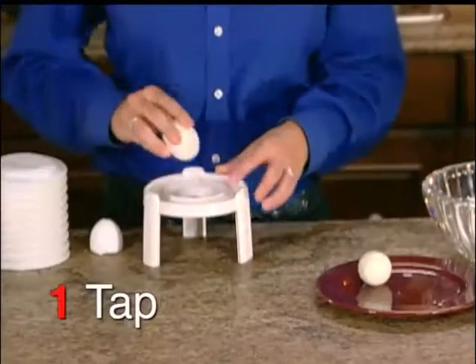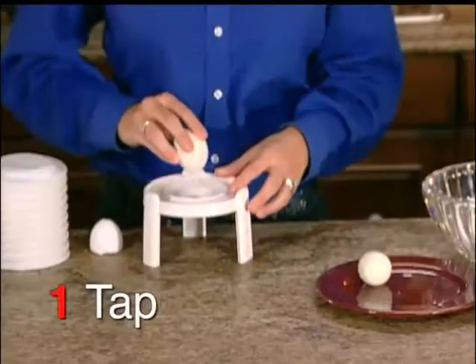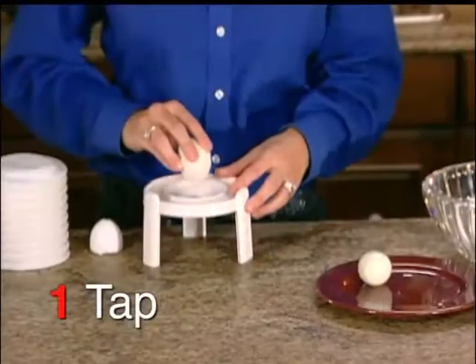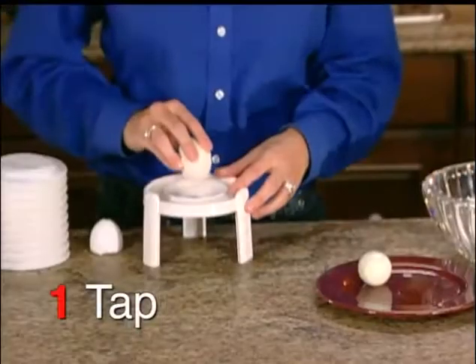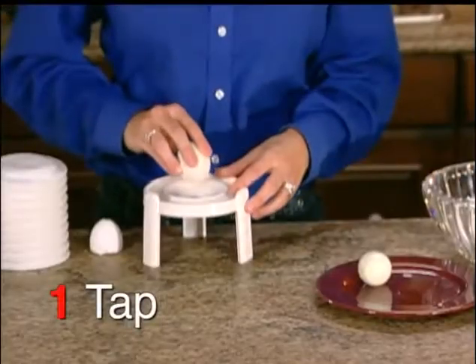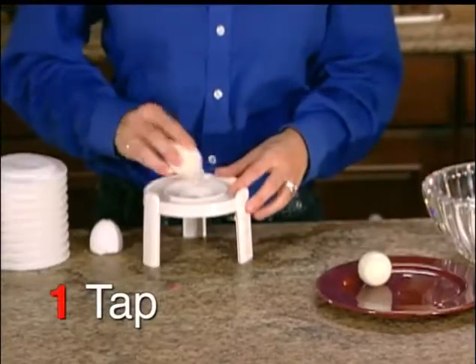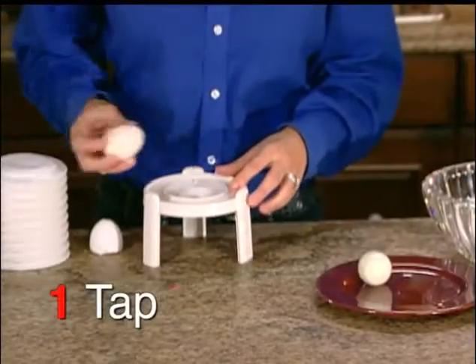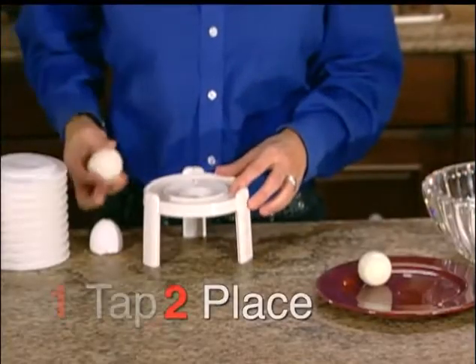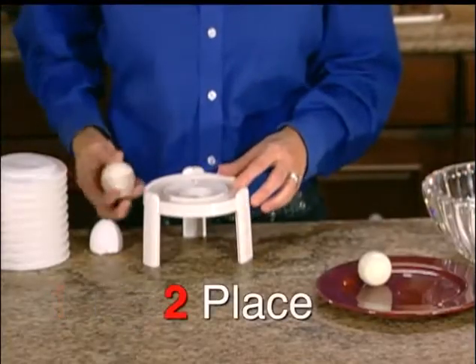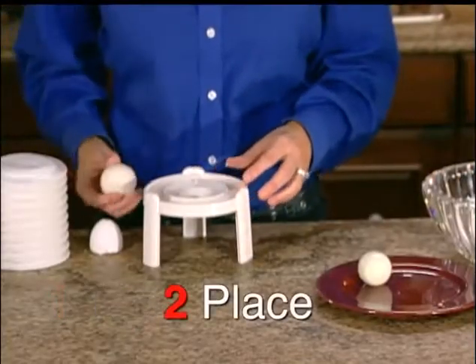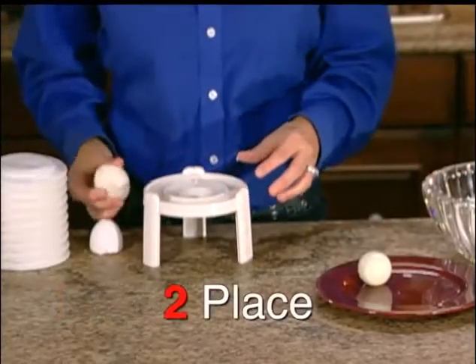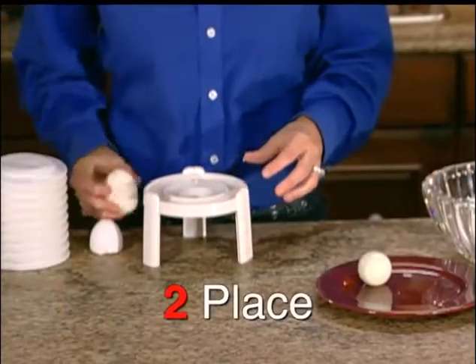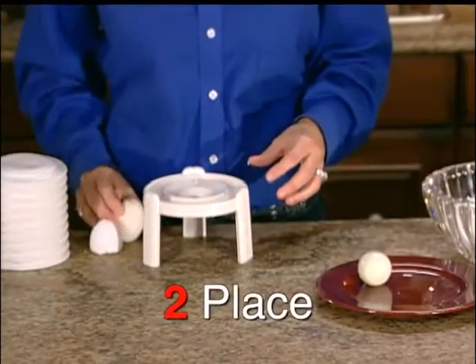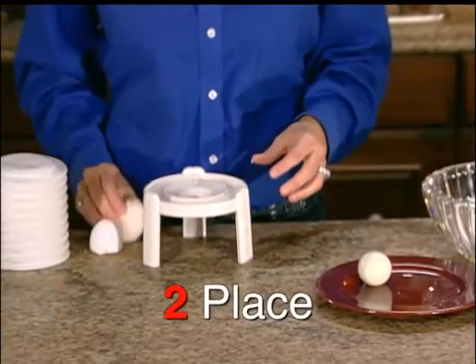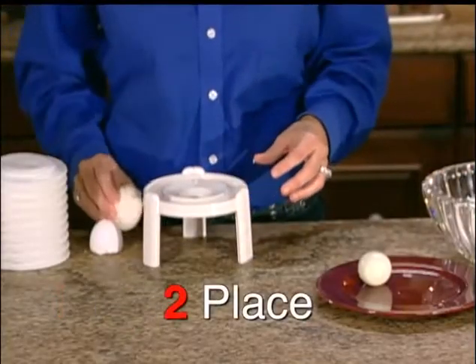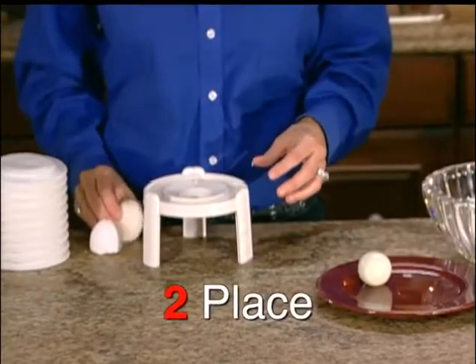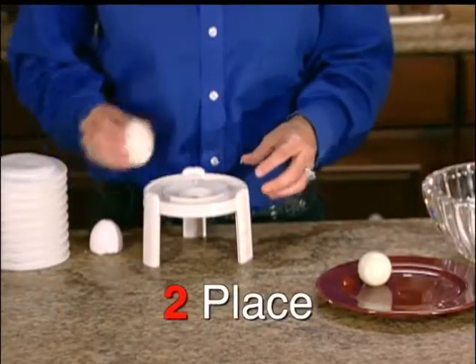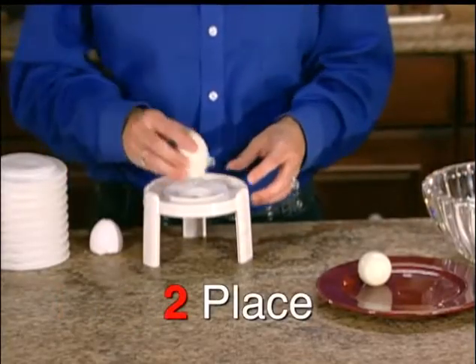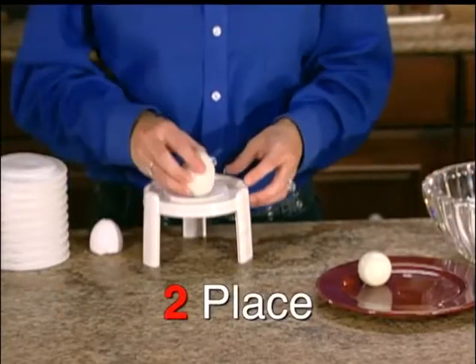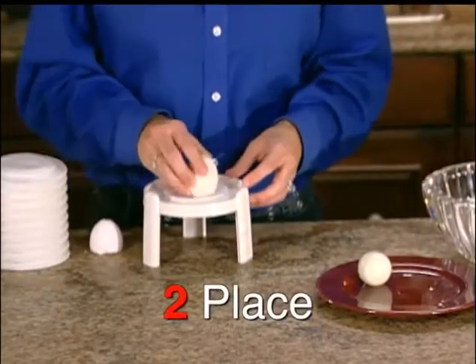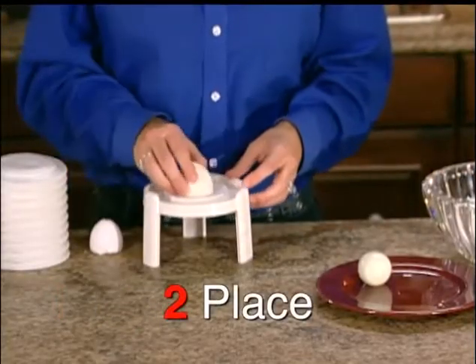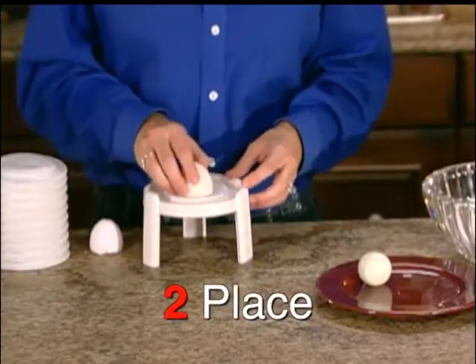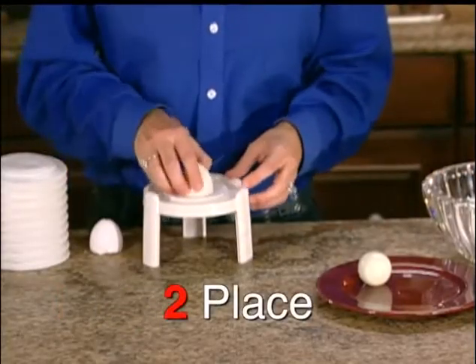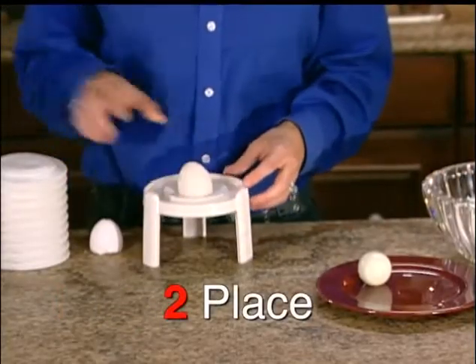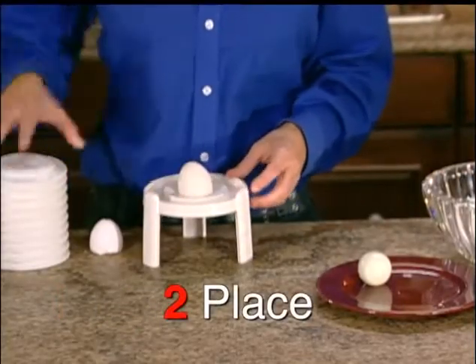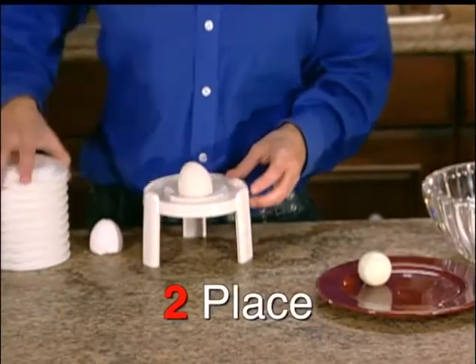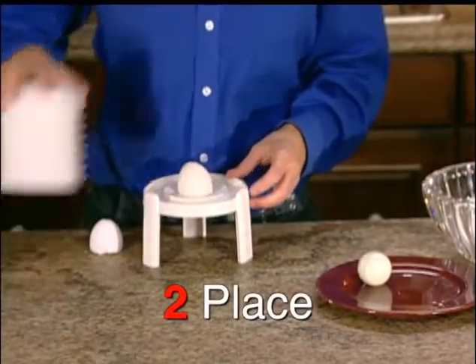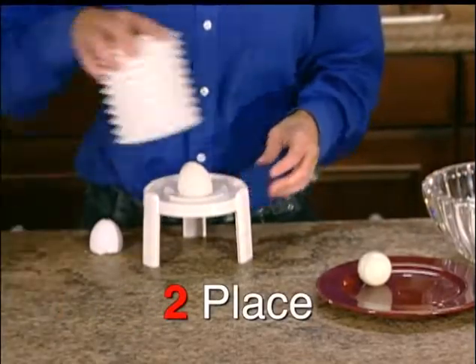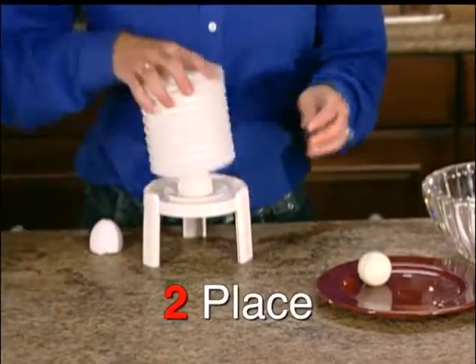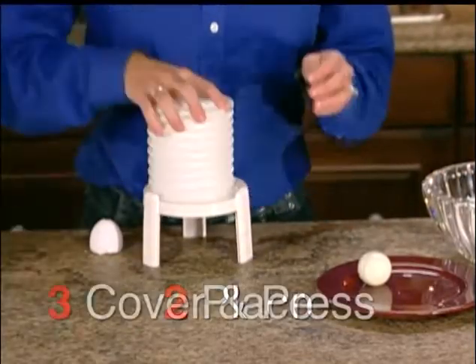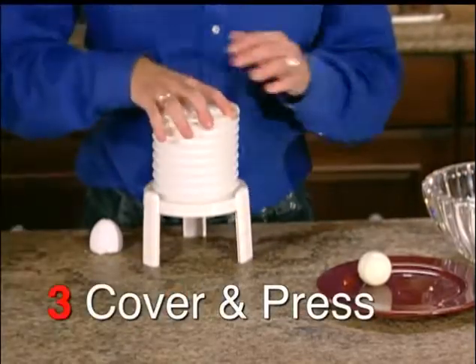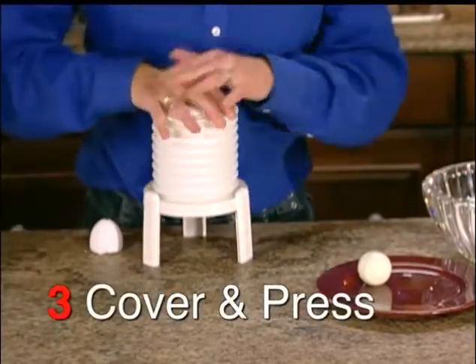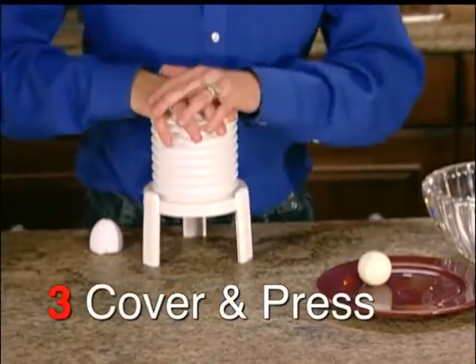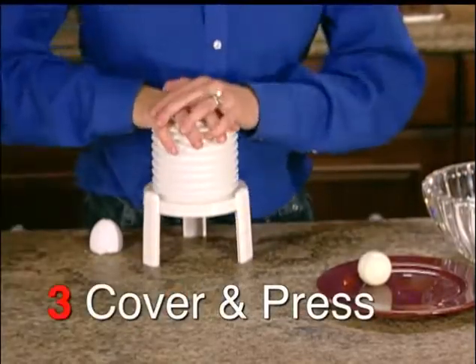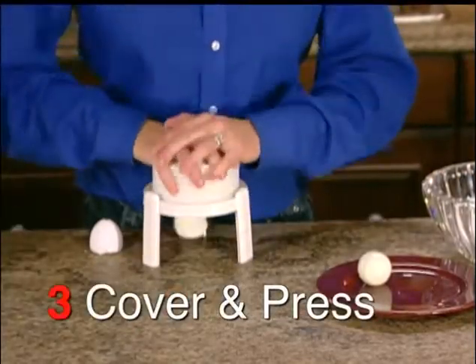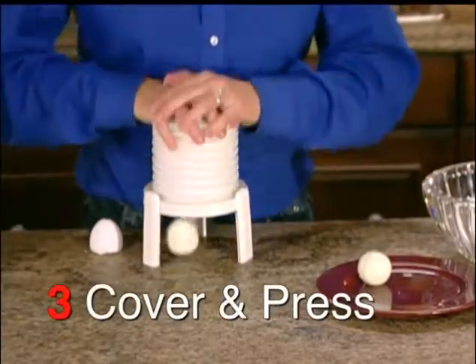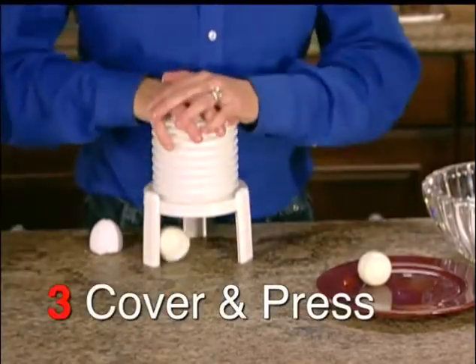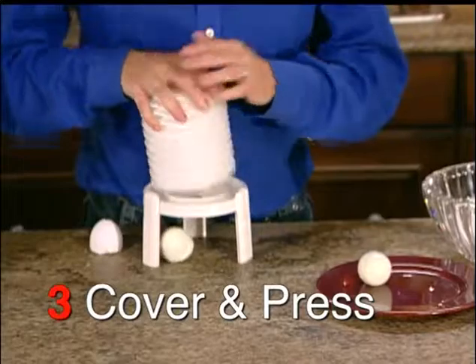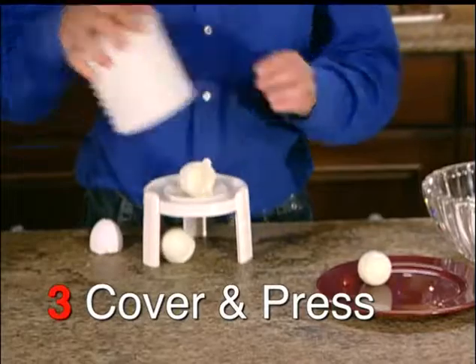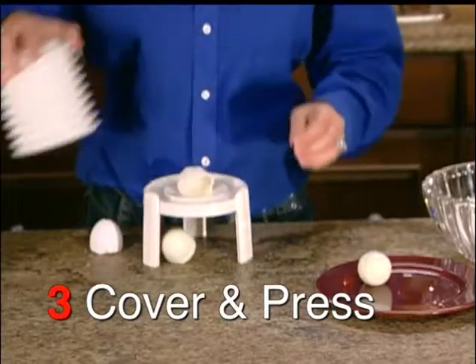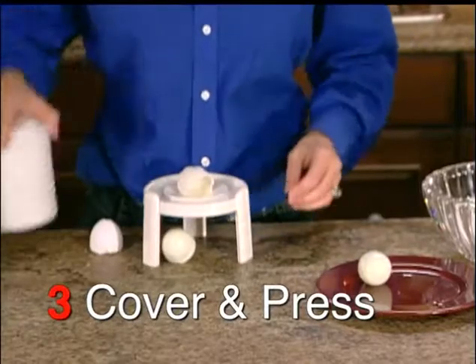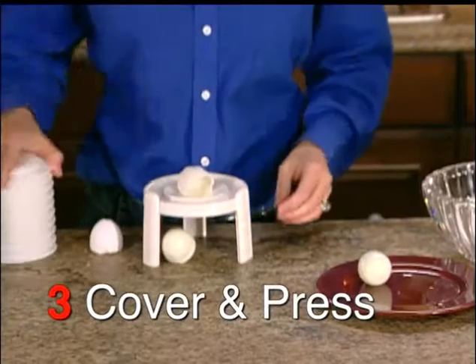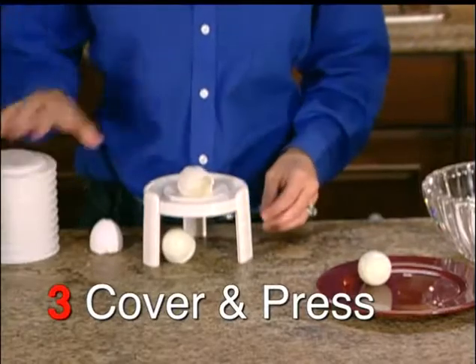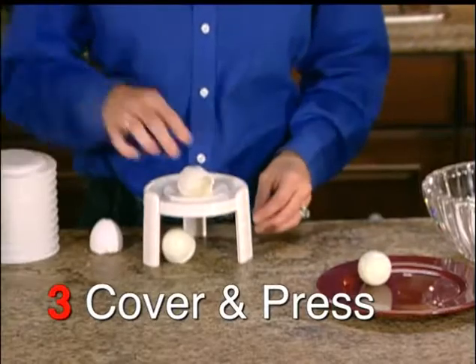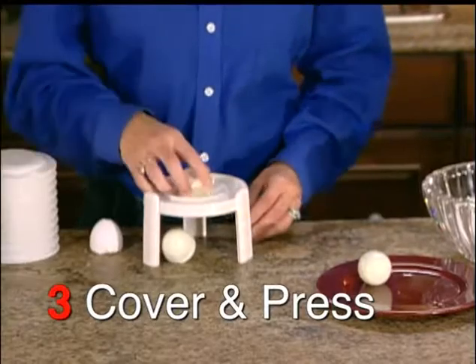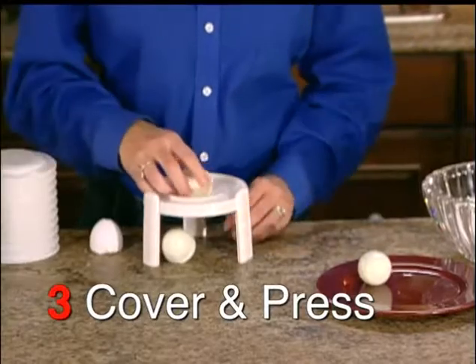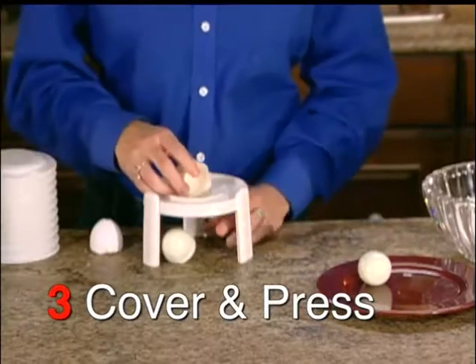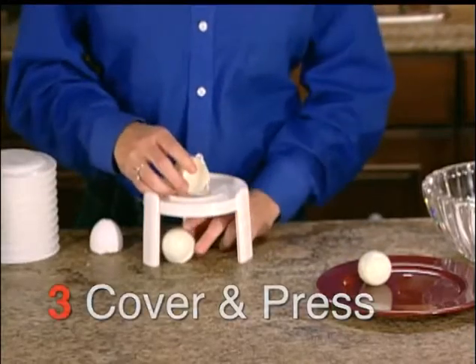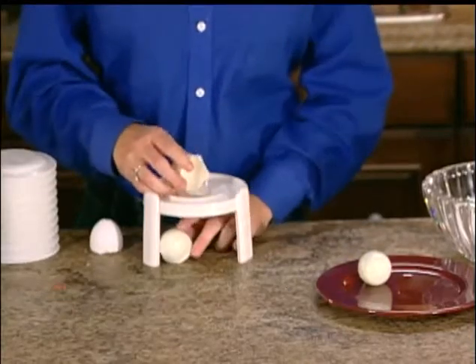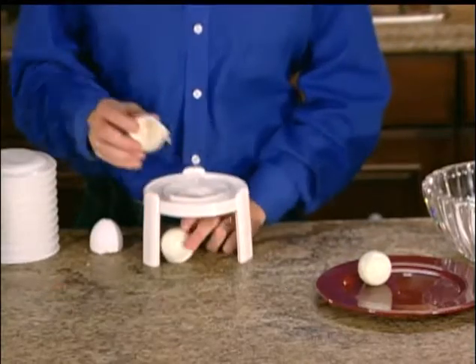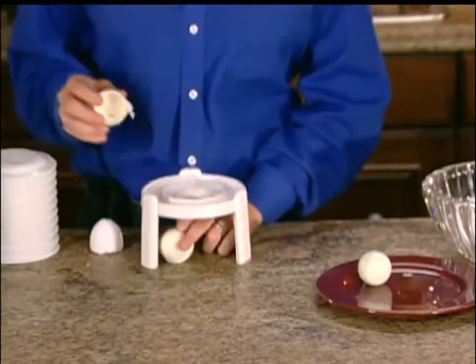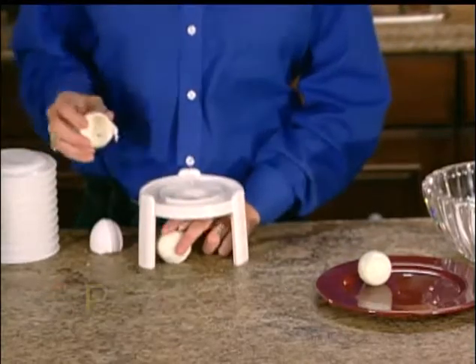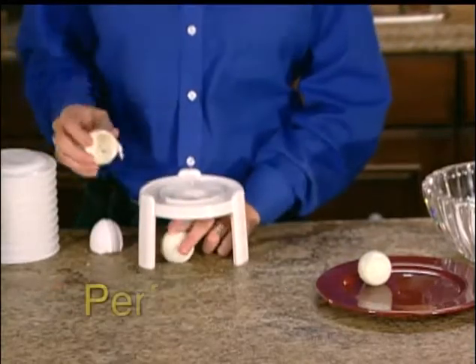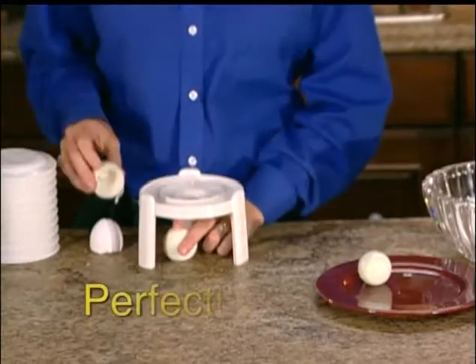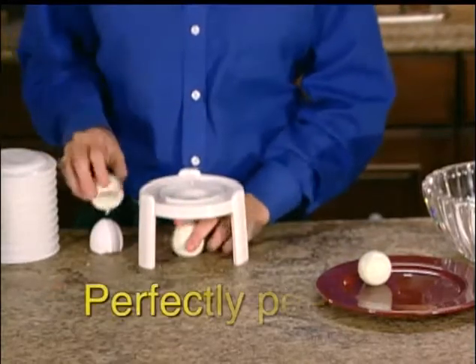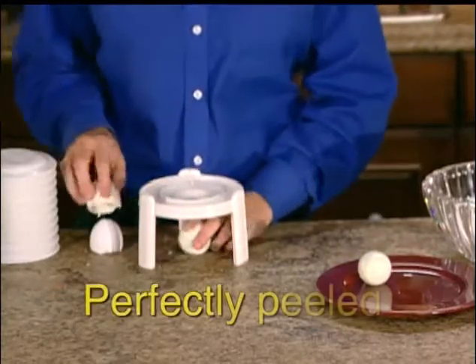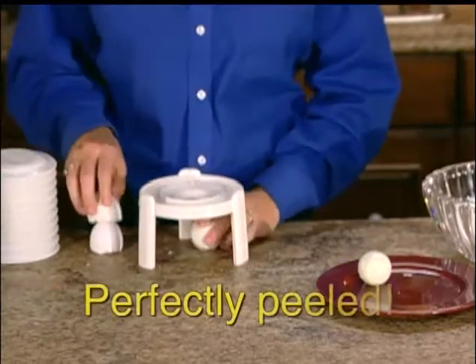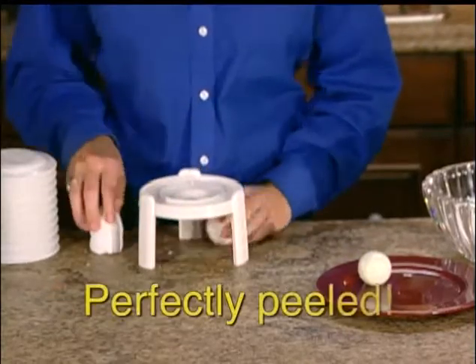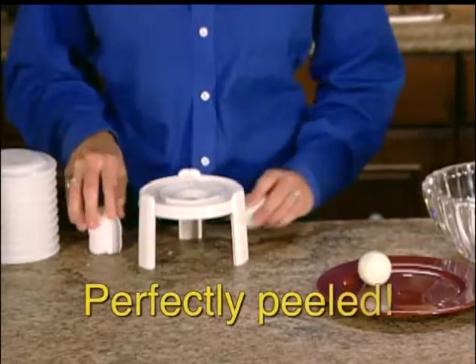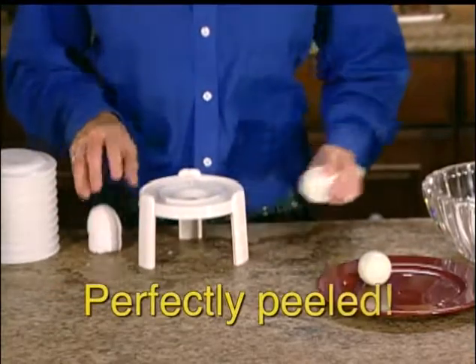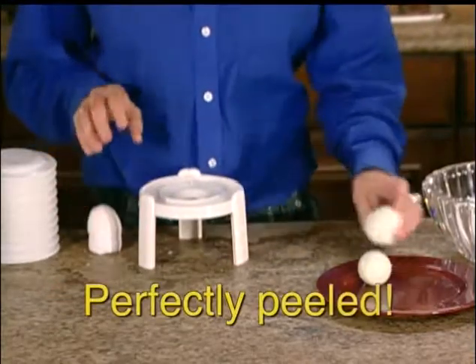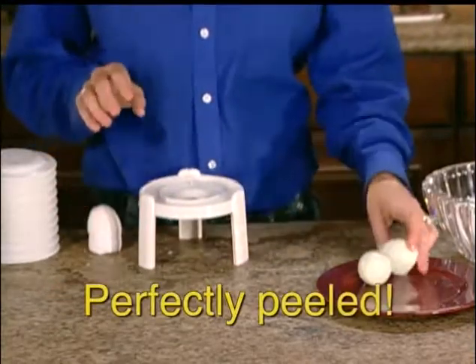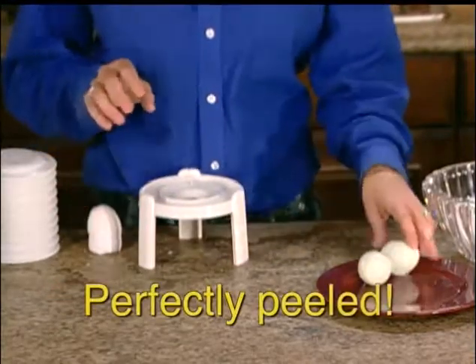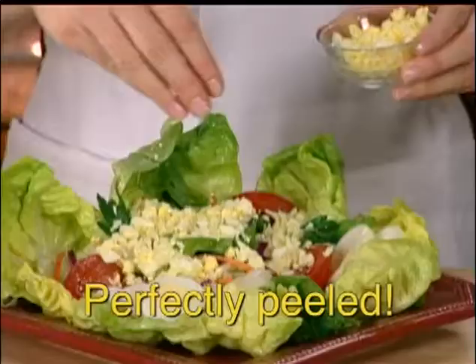Just tap the top of the egg, place vertically over the specially designed extracting hole, cover with the peeling bellow, and press down. Voila! A perfectly peeled egg.